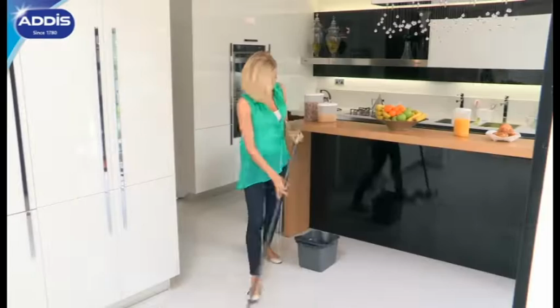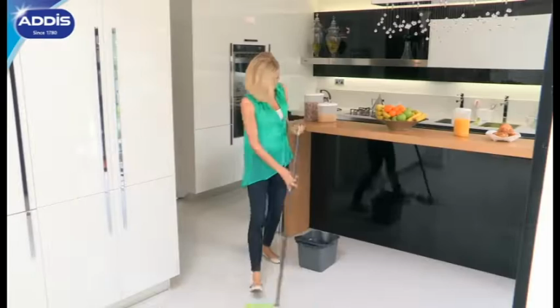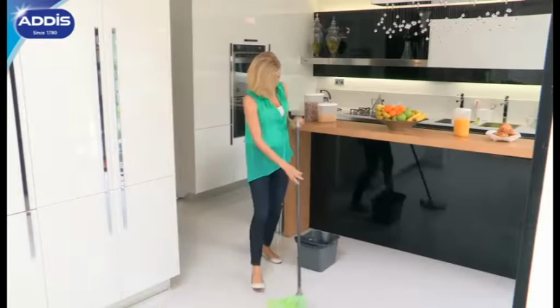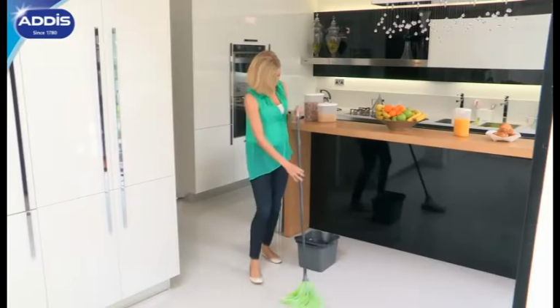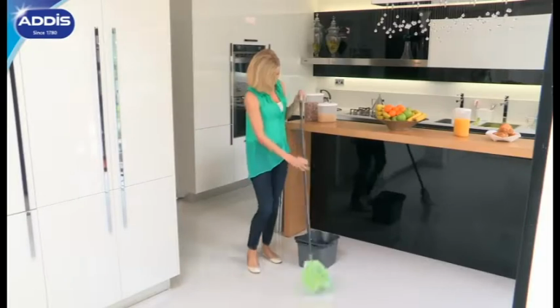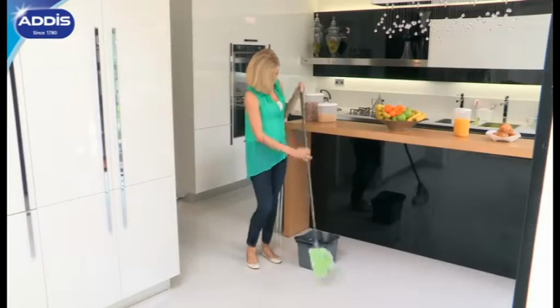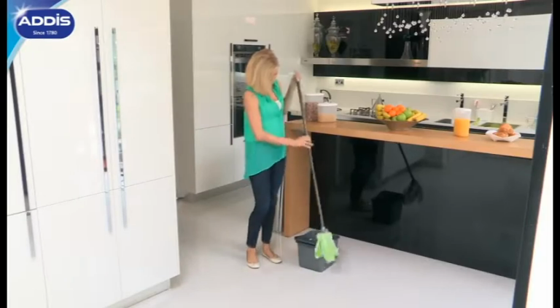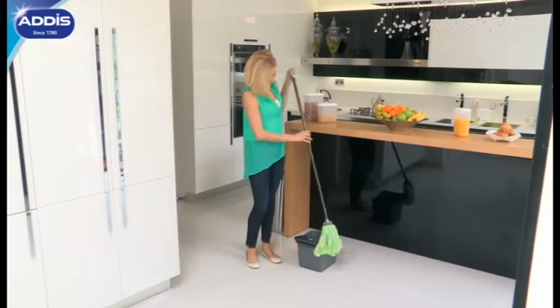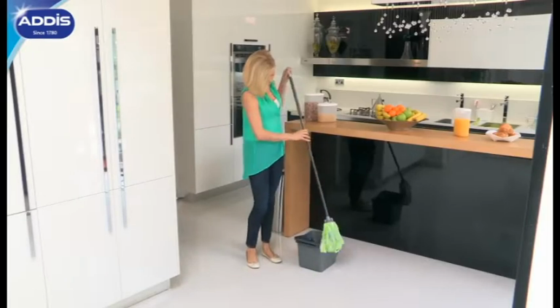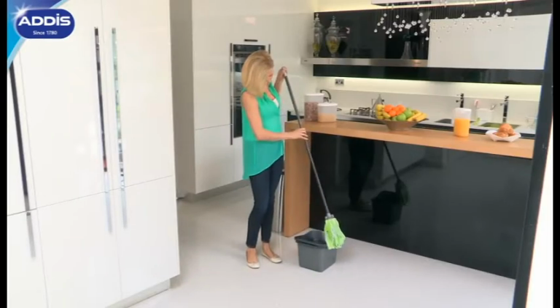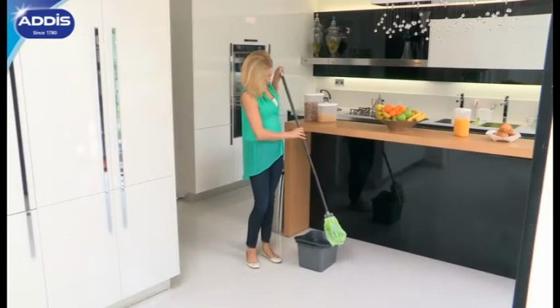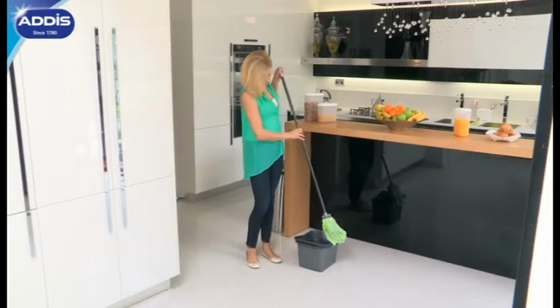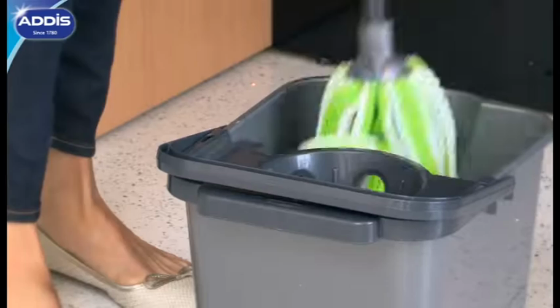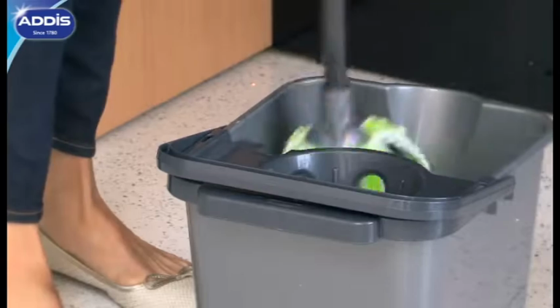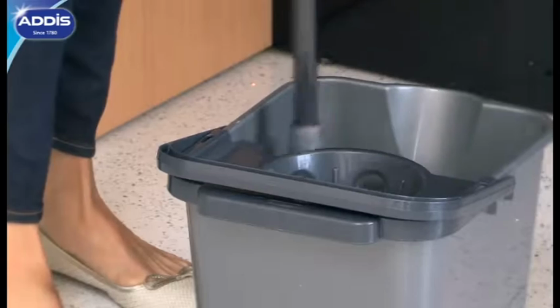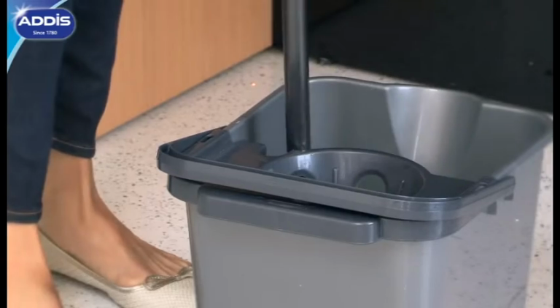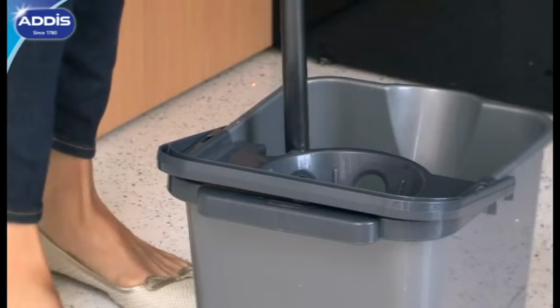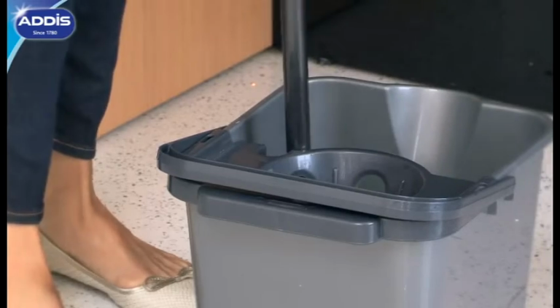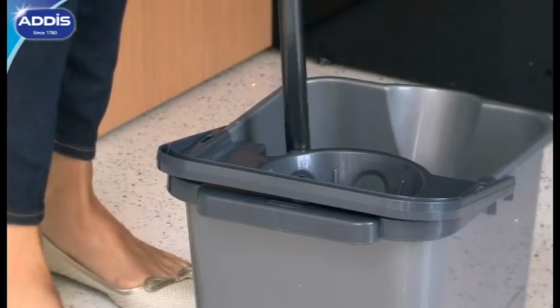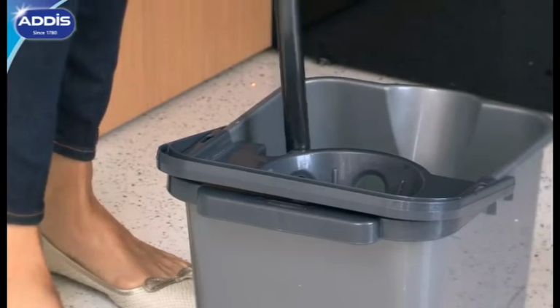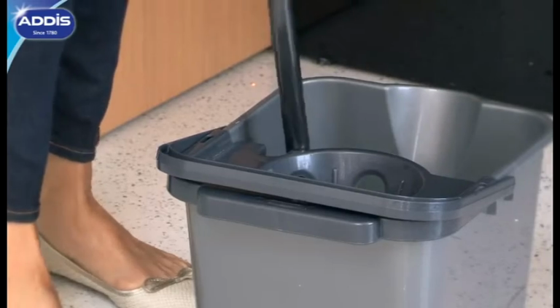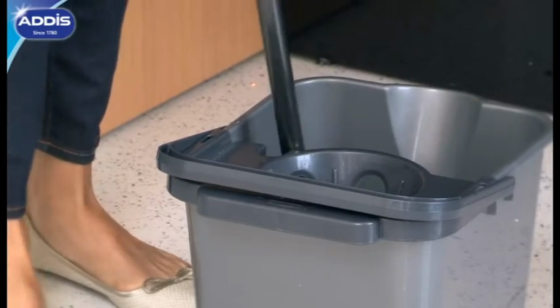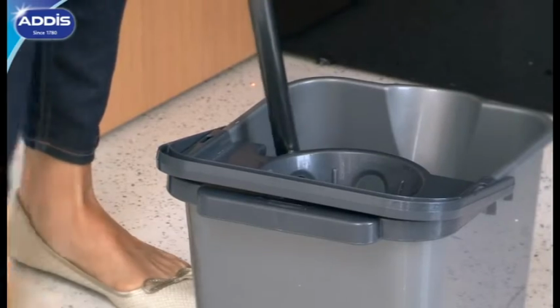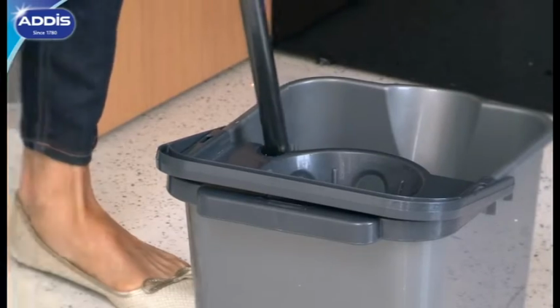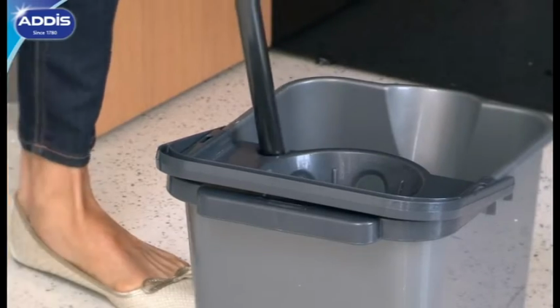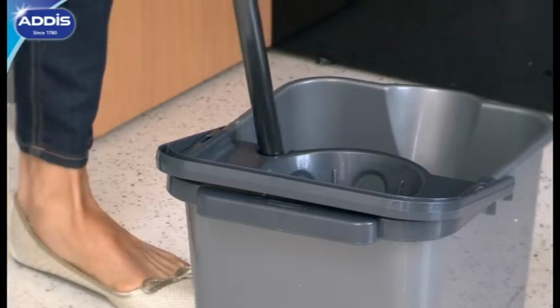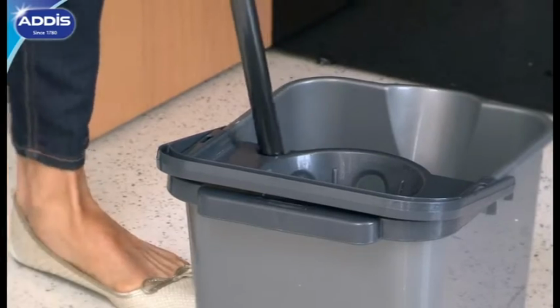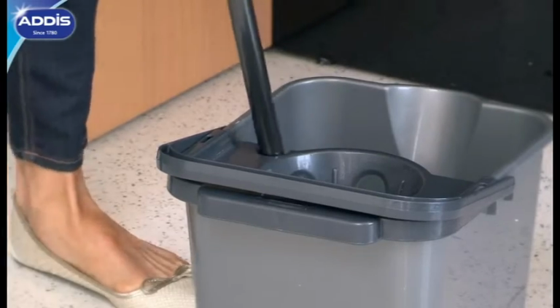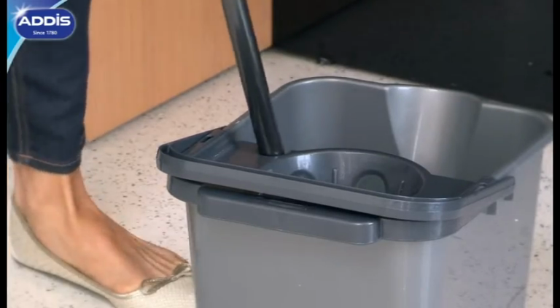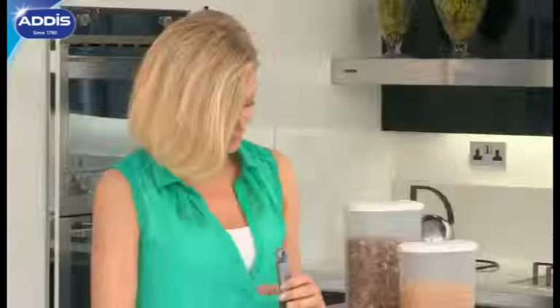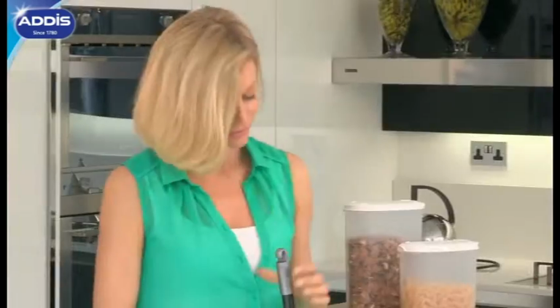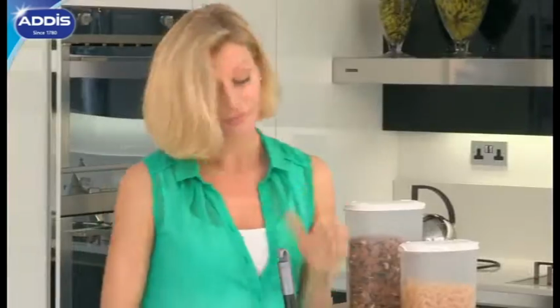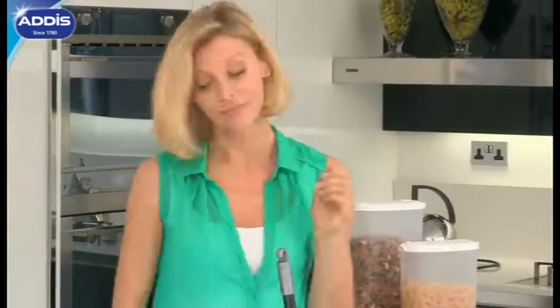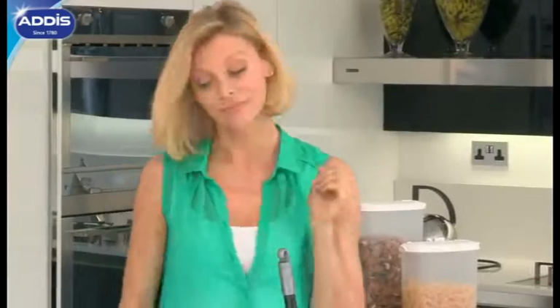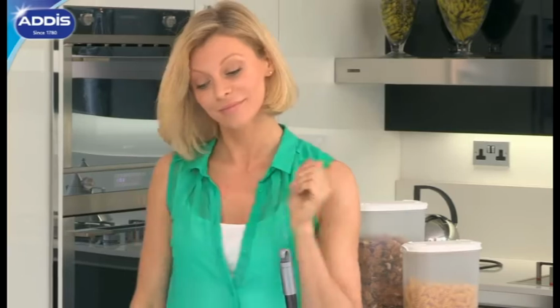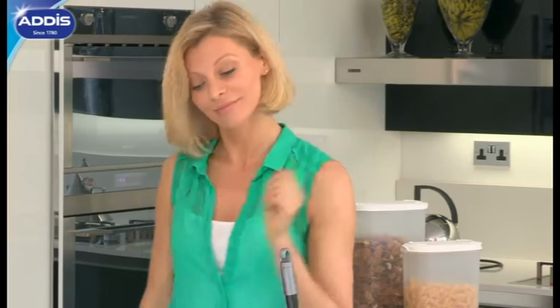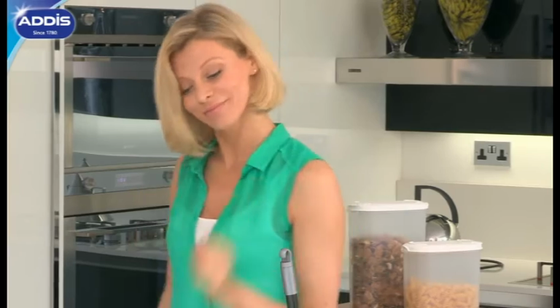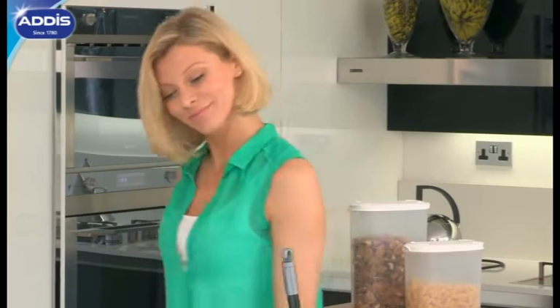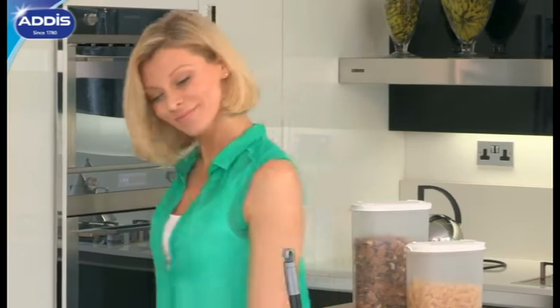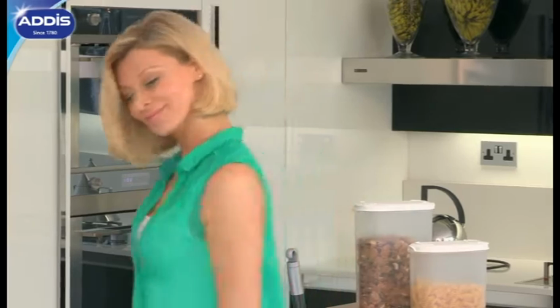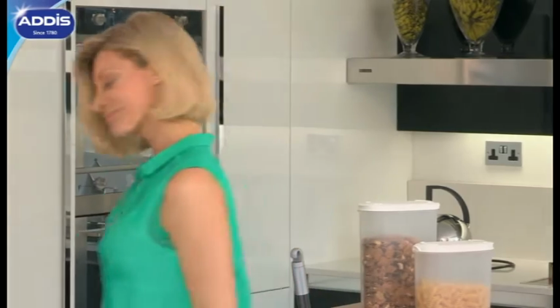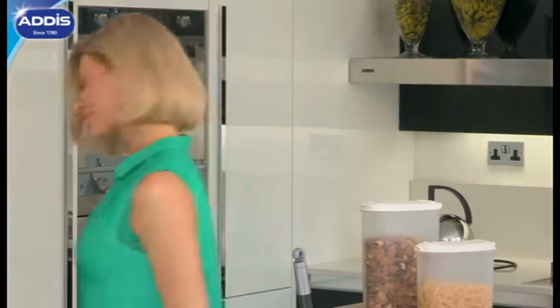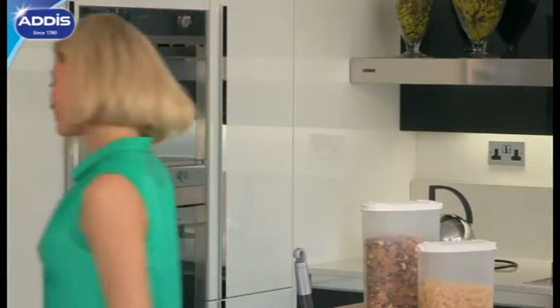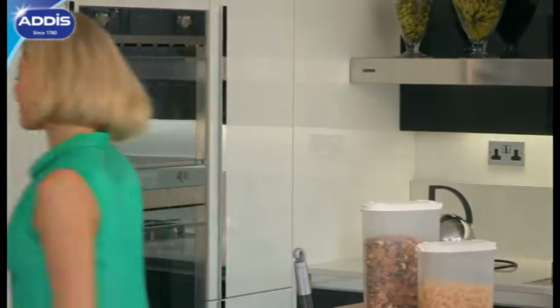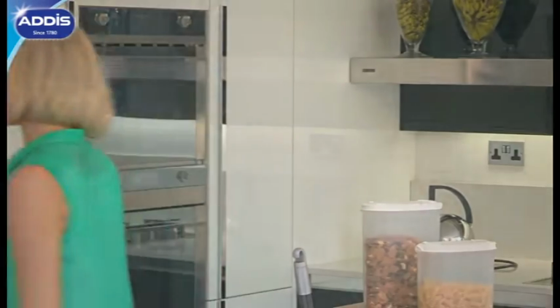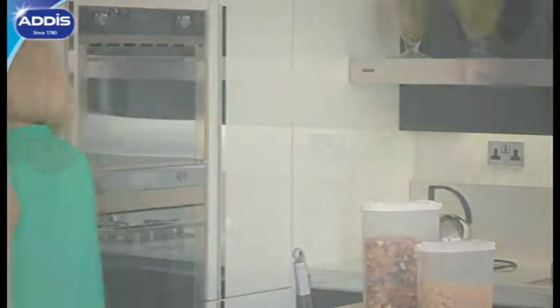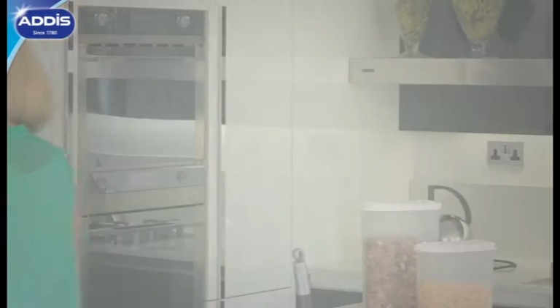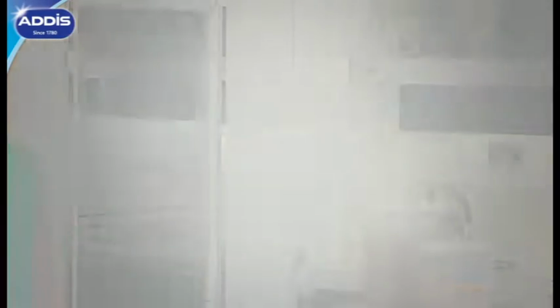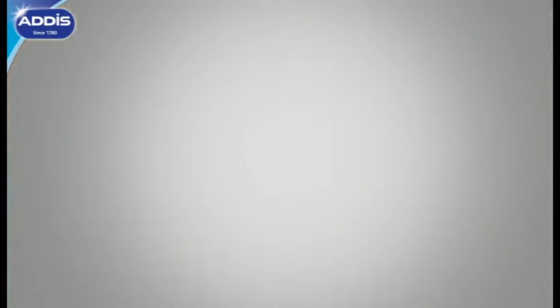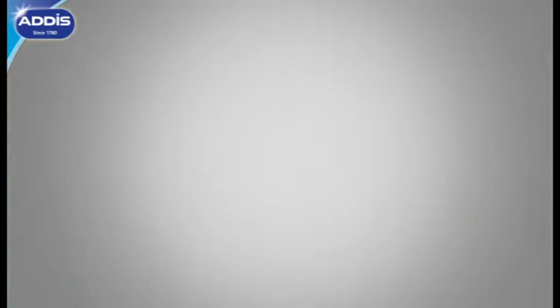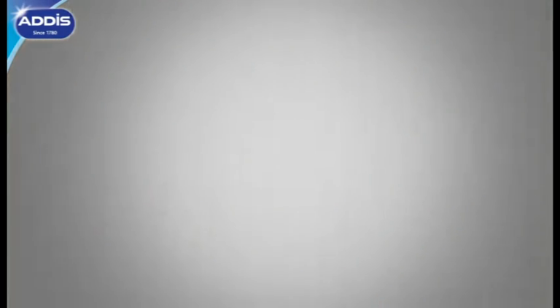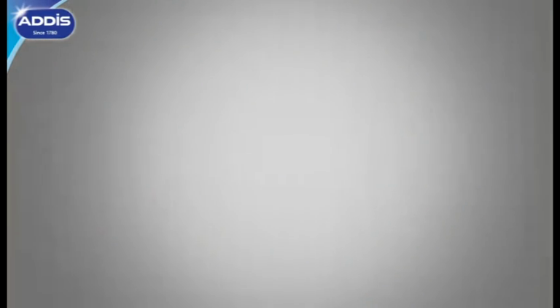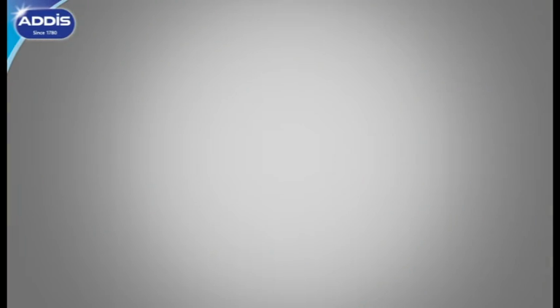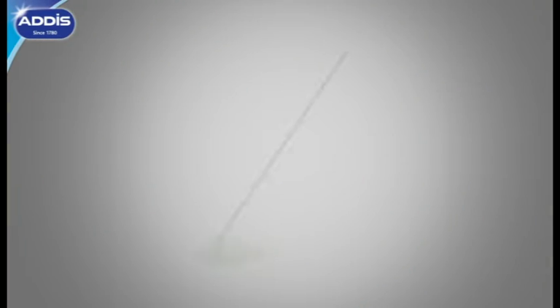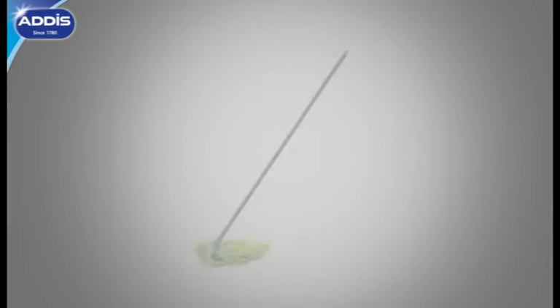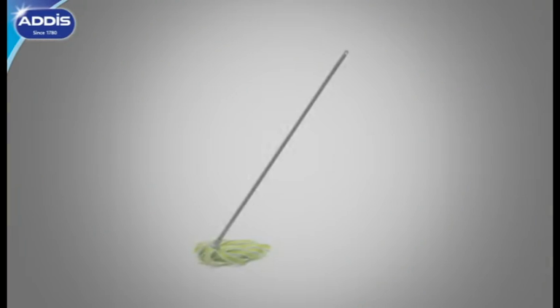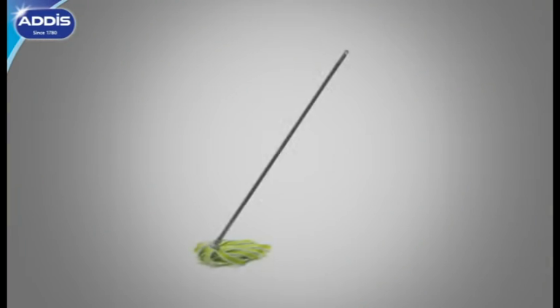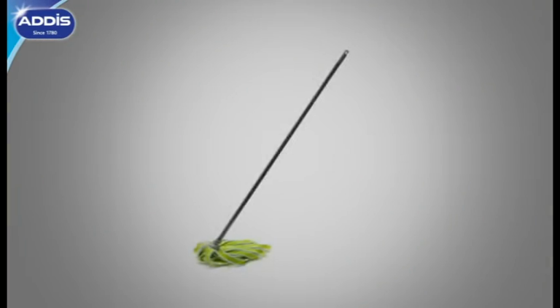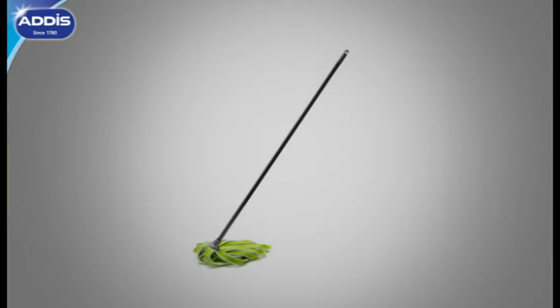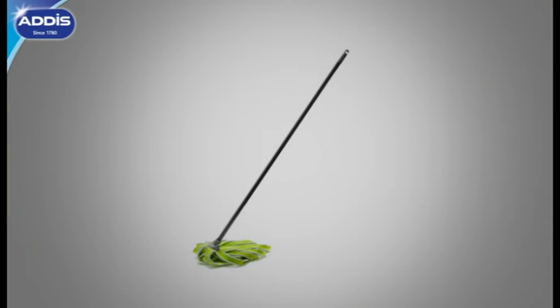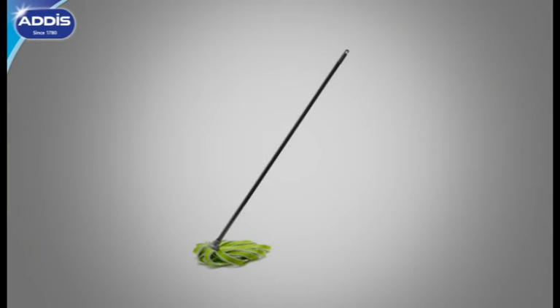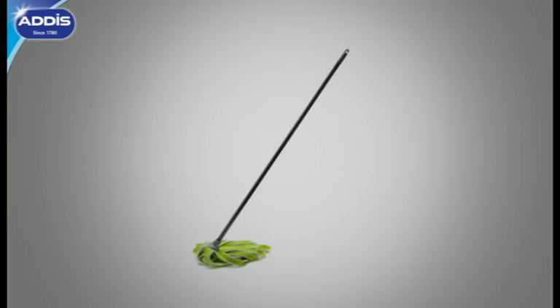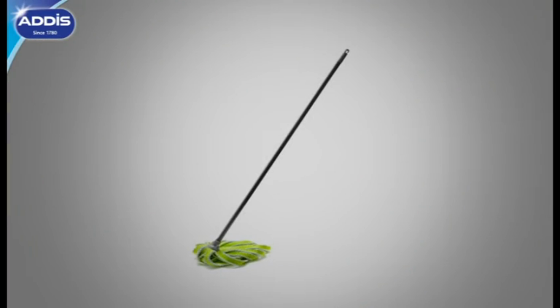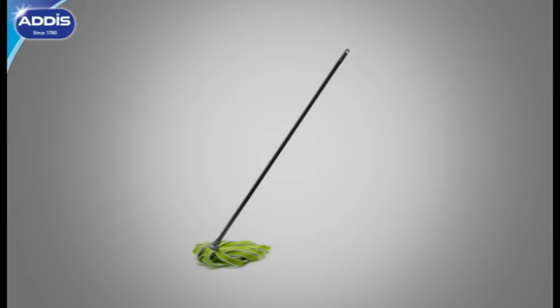So when you need the power of clean, you need the Mega Mop by Addis.